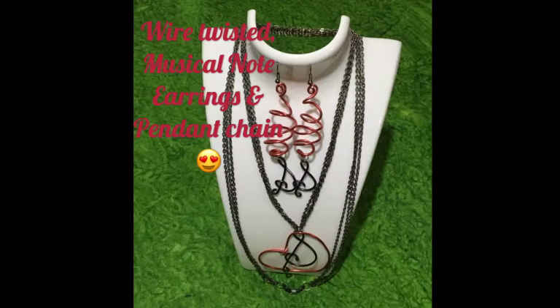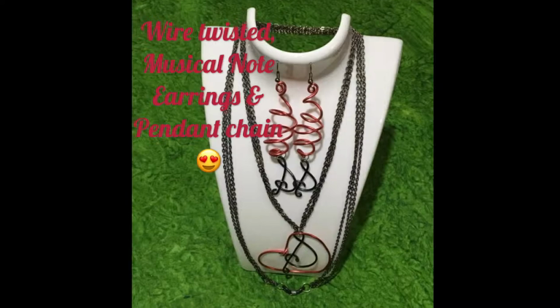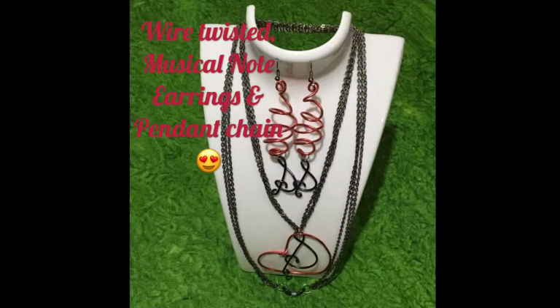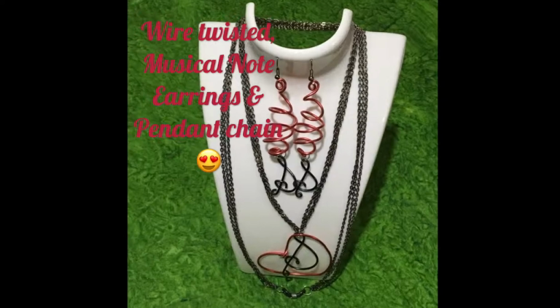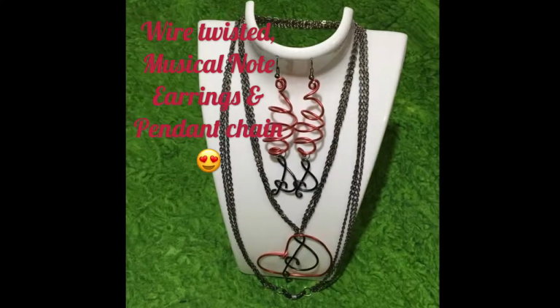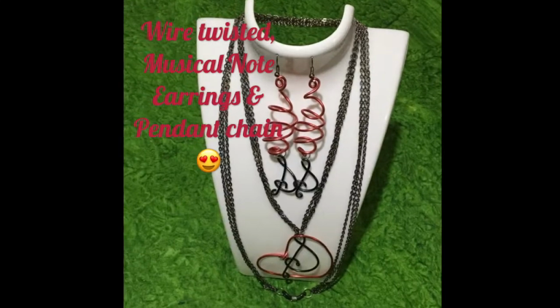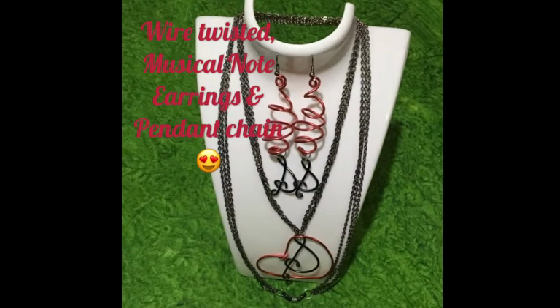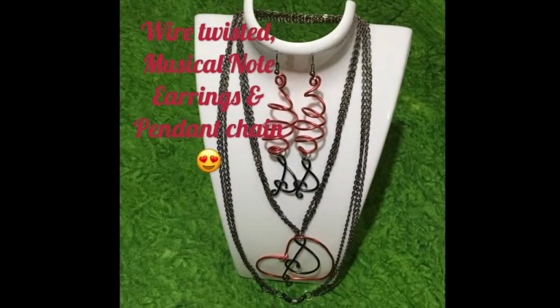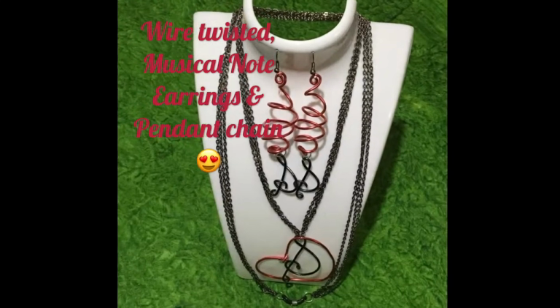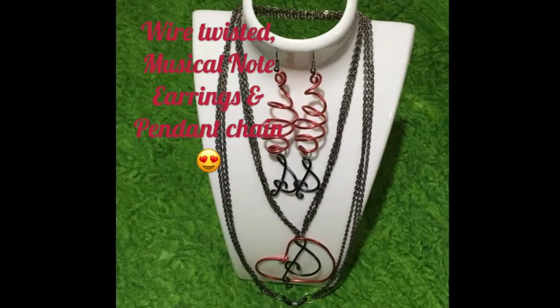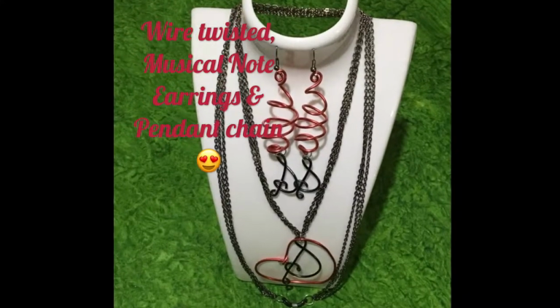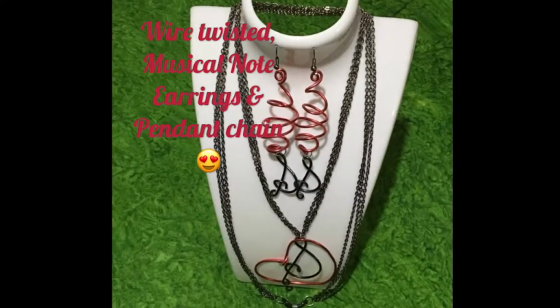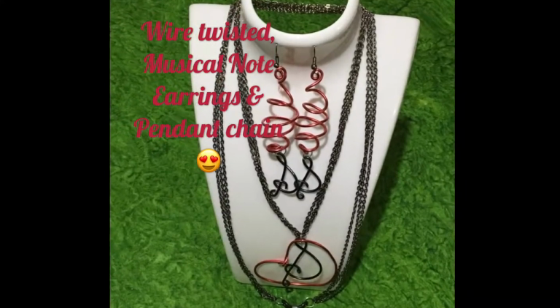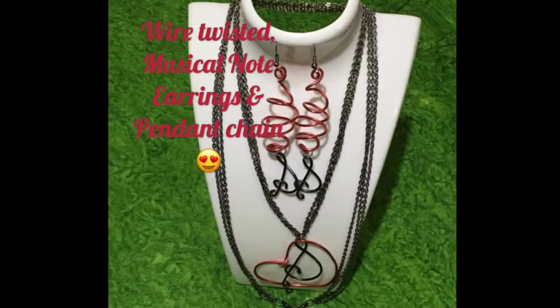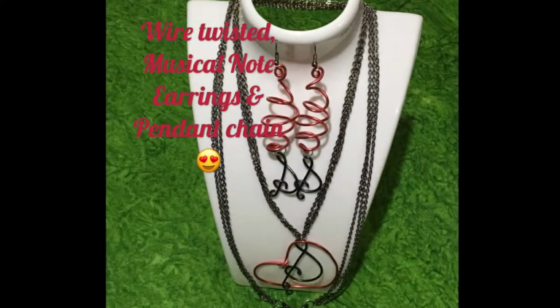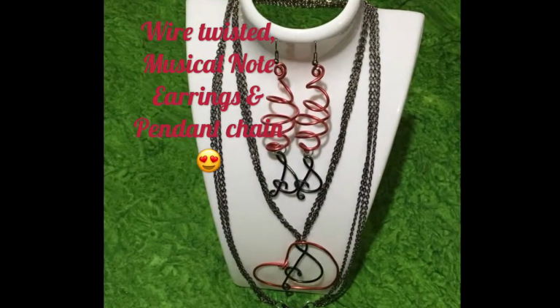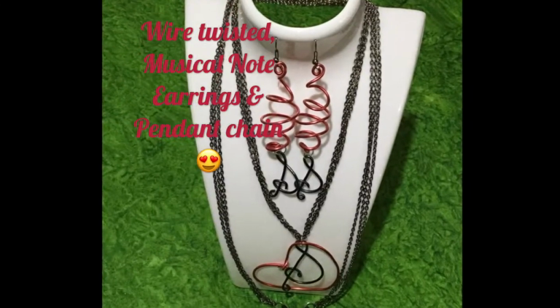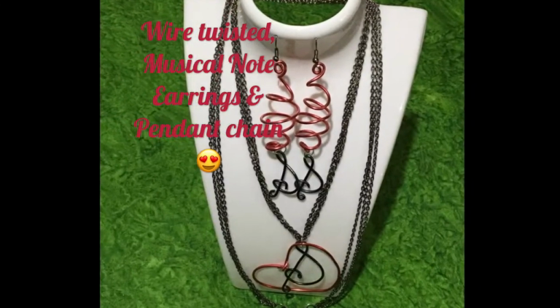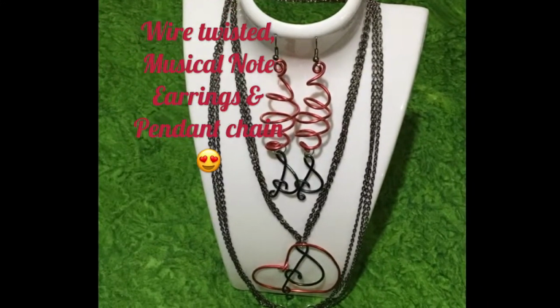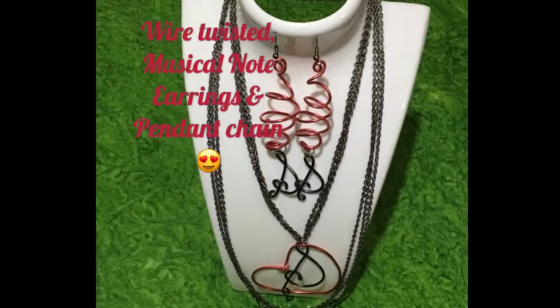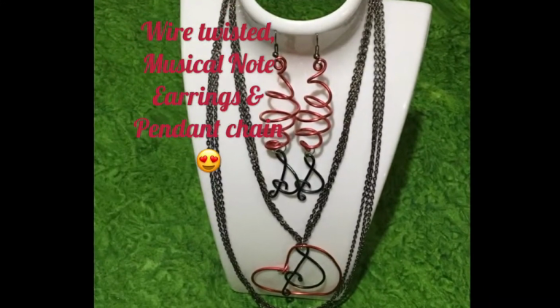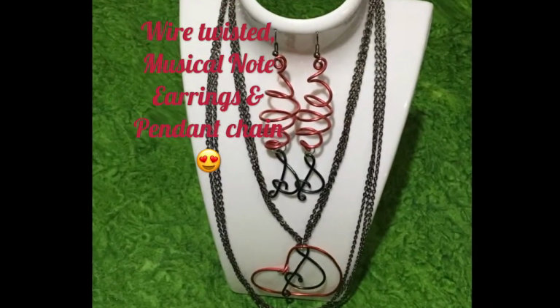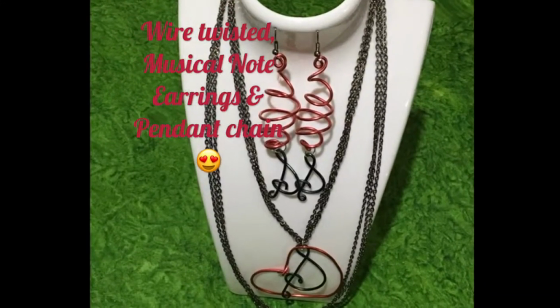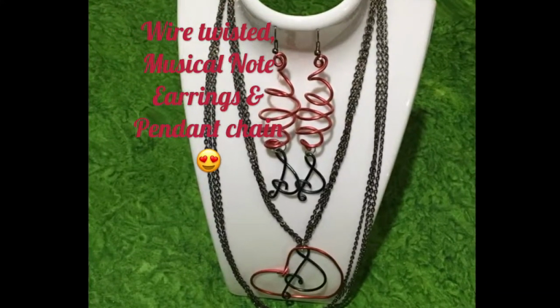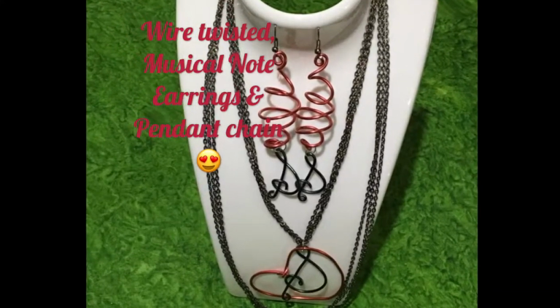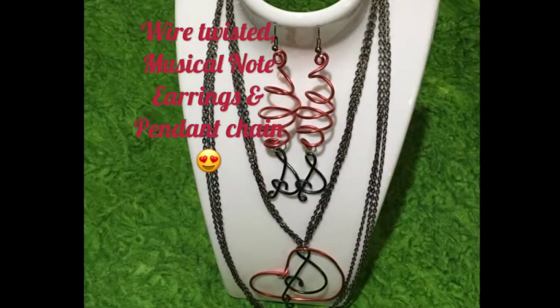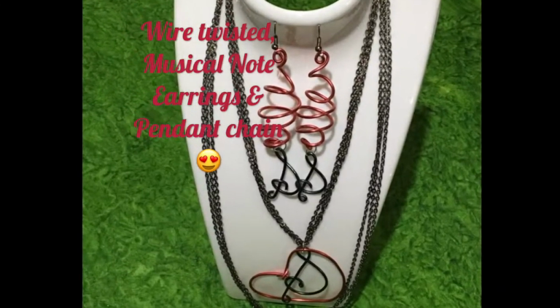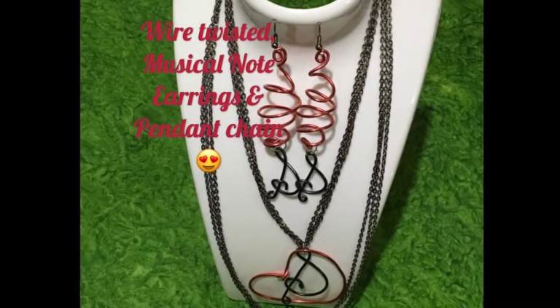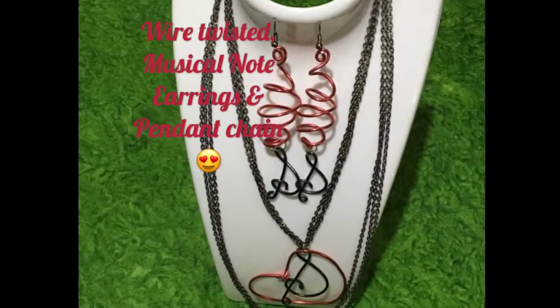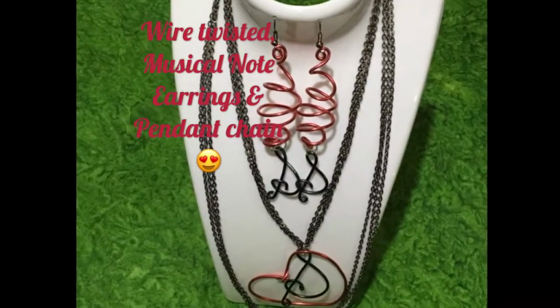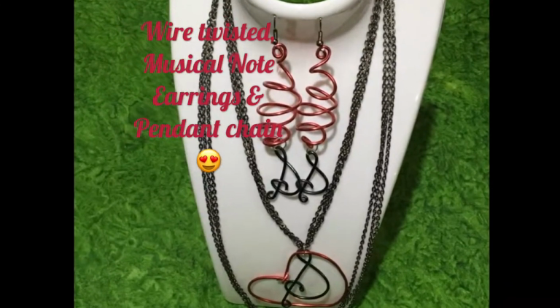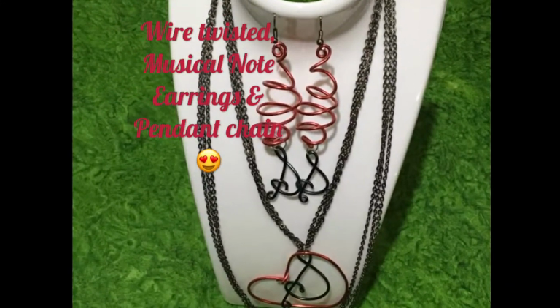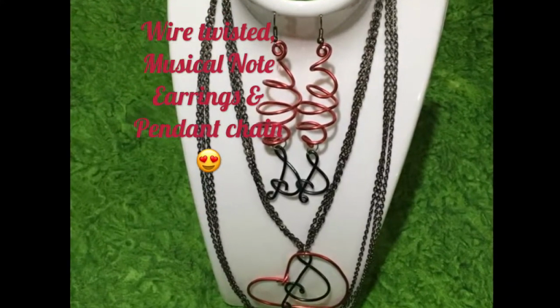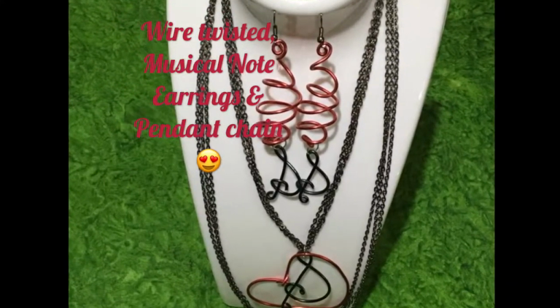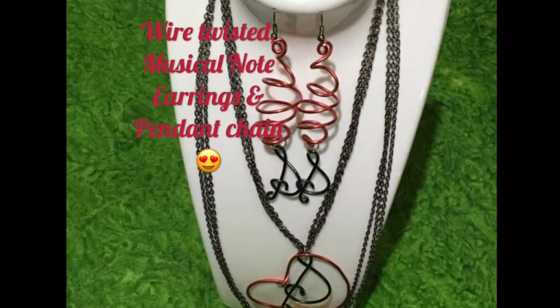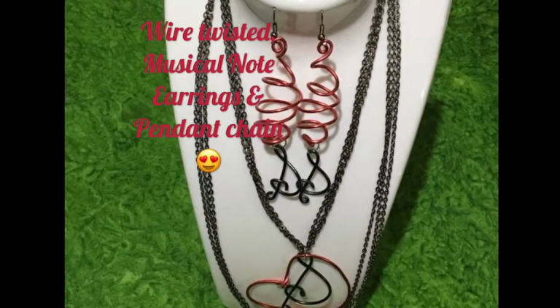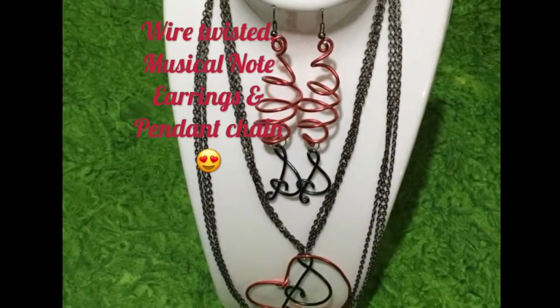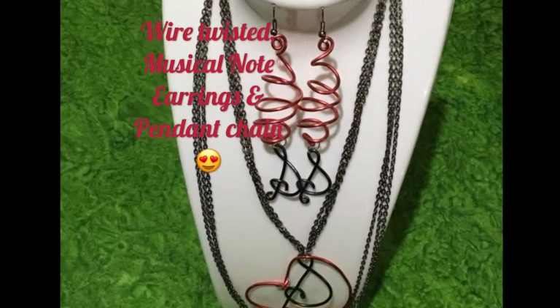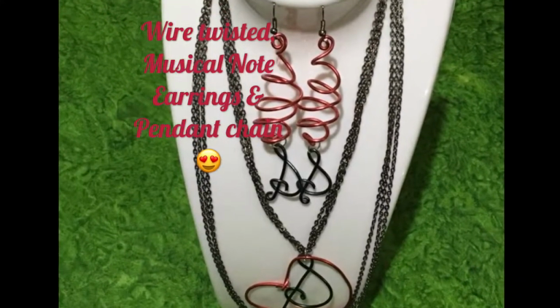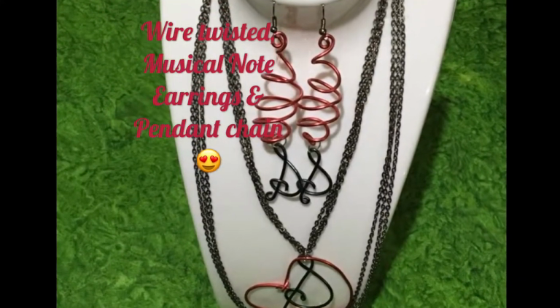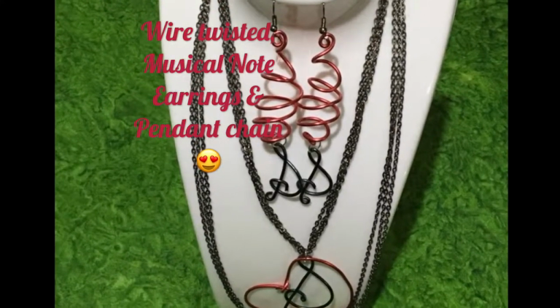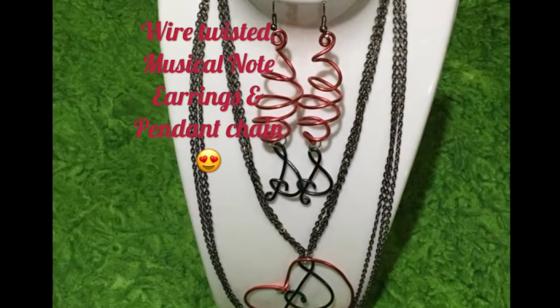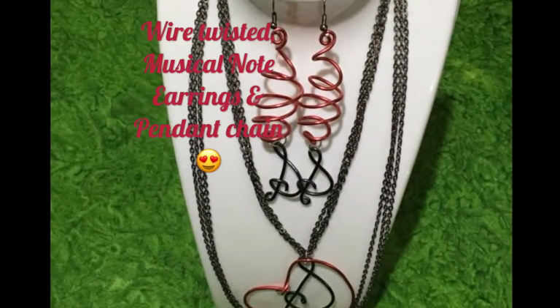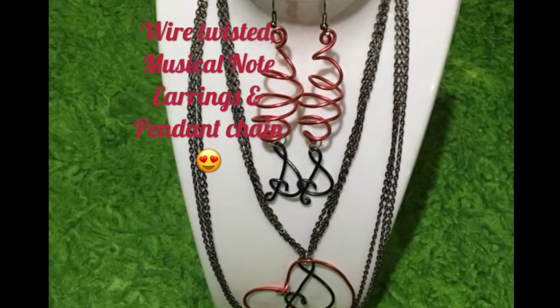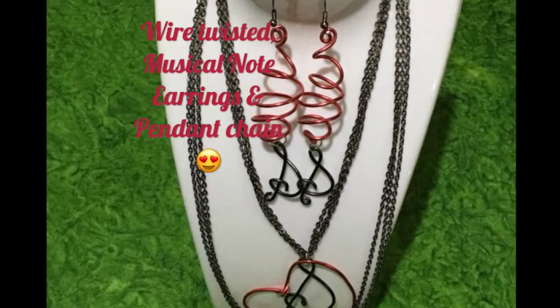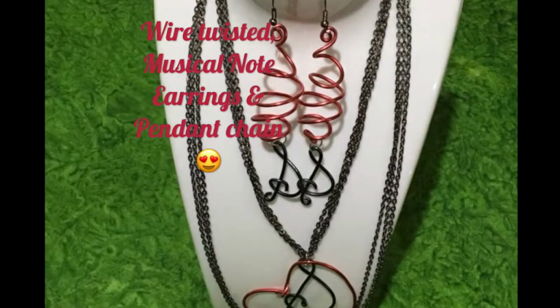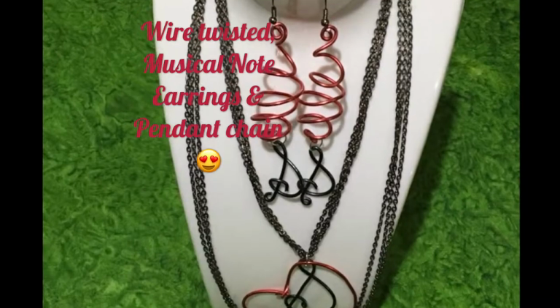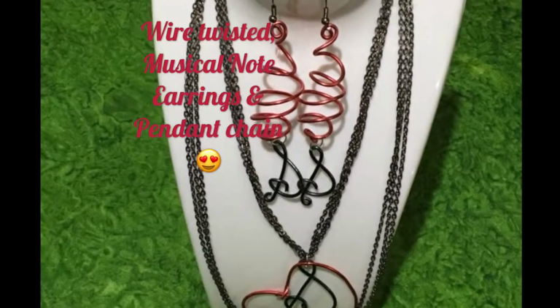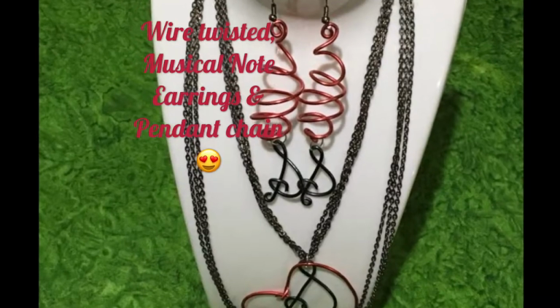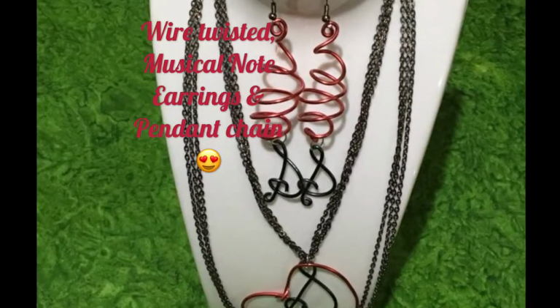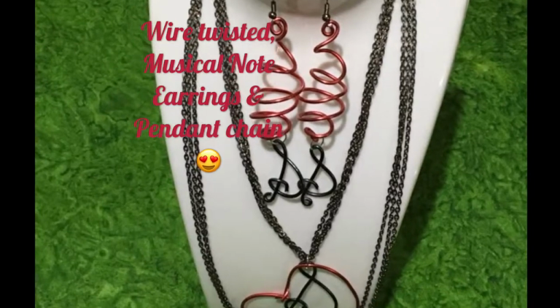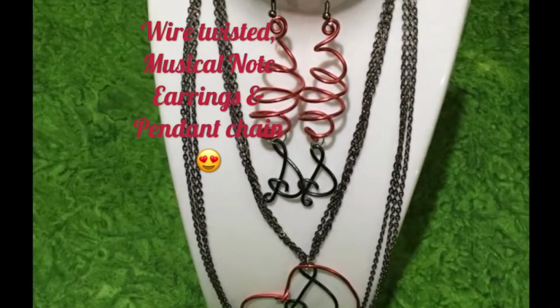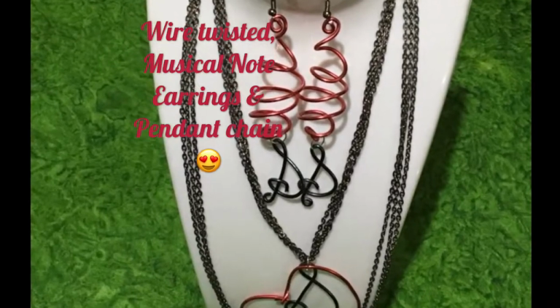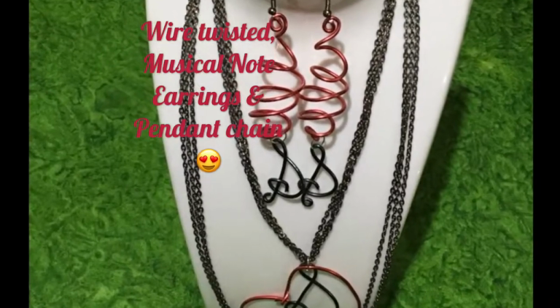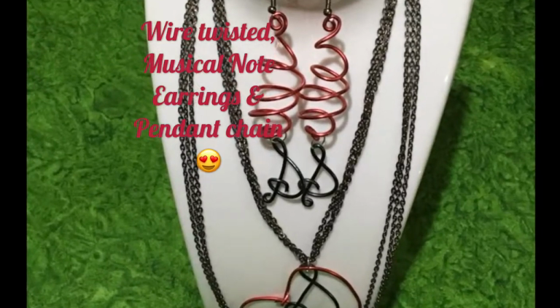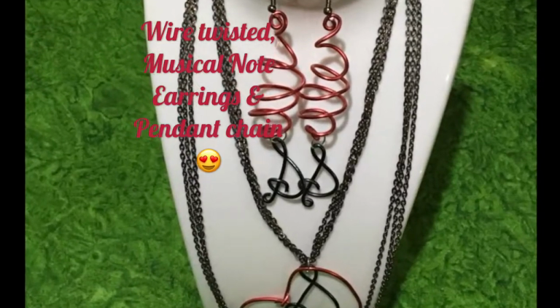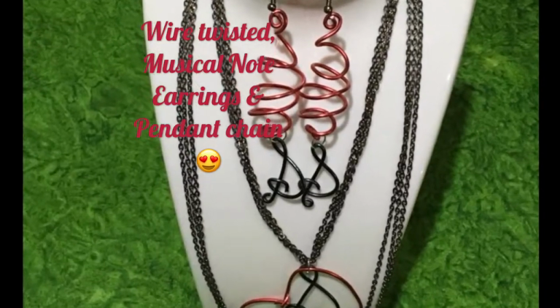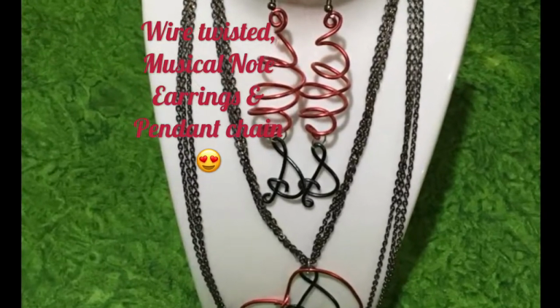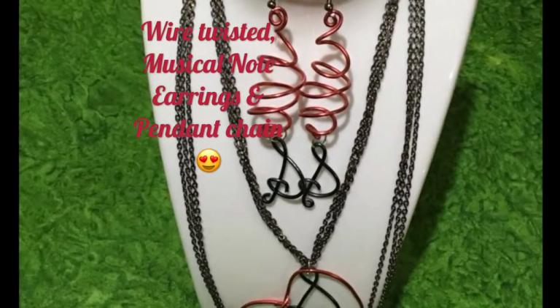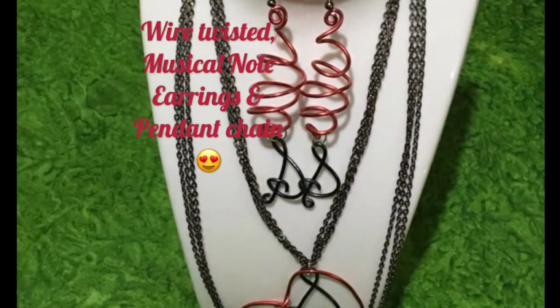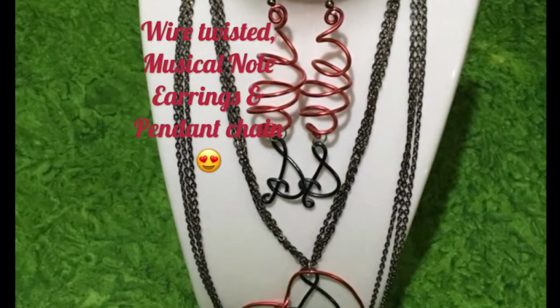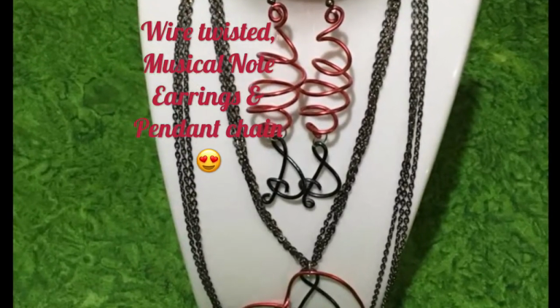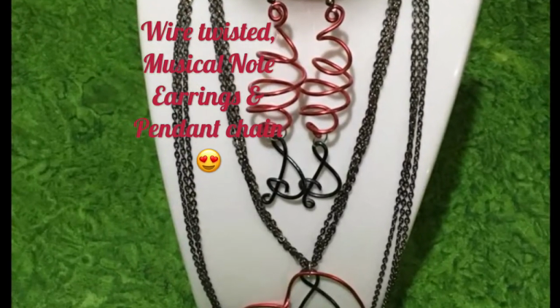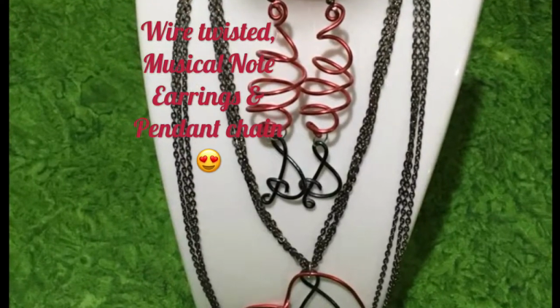Hi friends, today we will see how to twist the wire and make a musical note earrings and pendant chain.